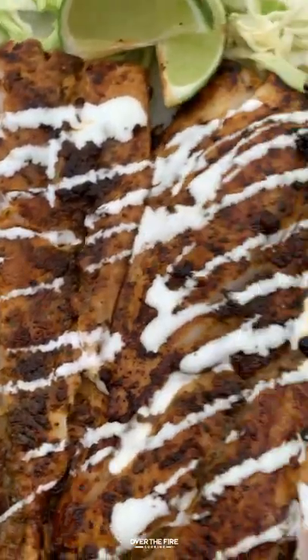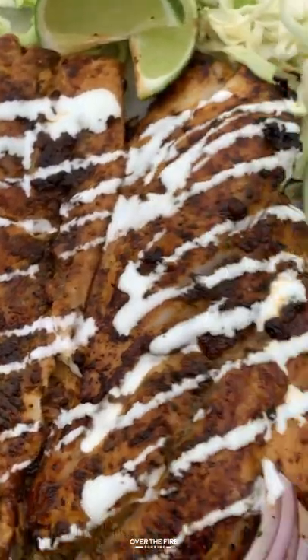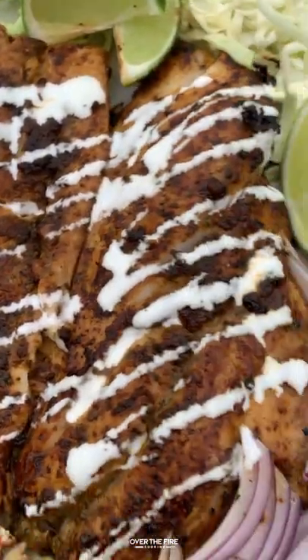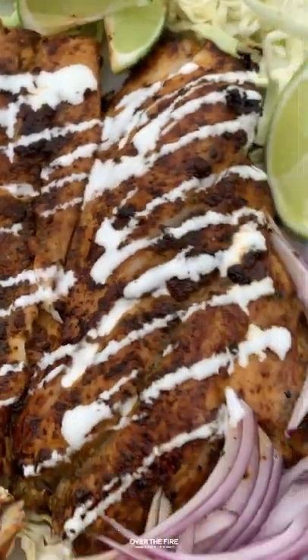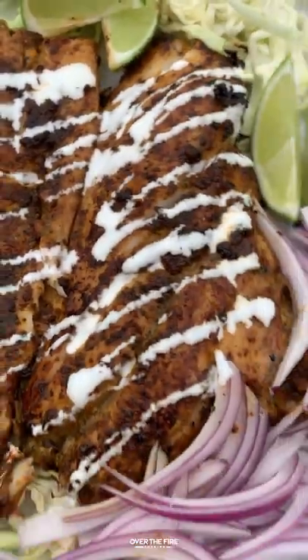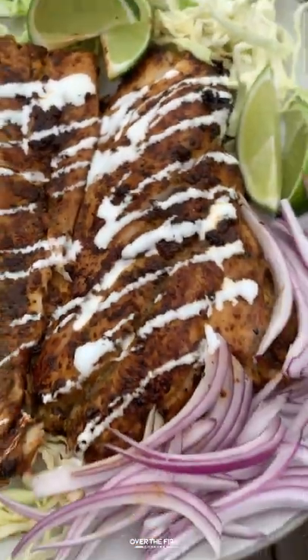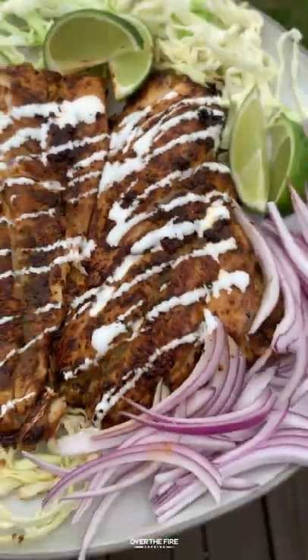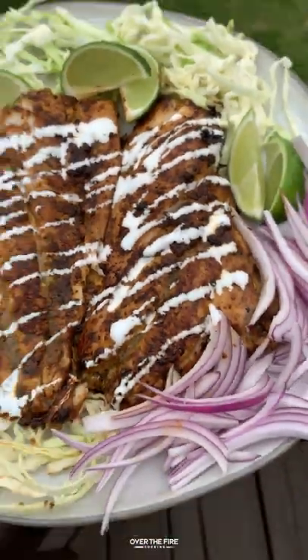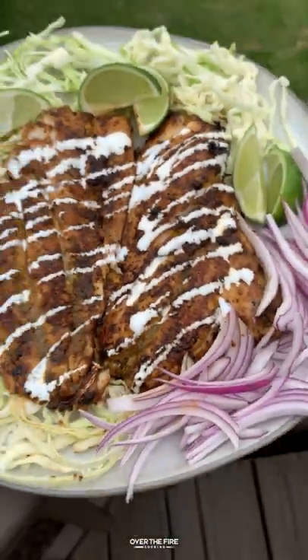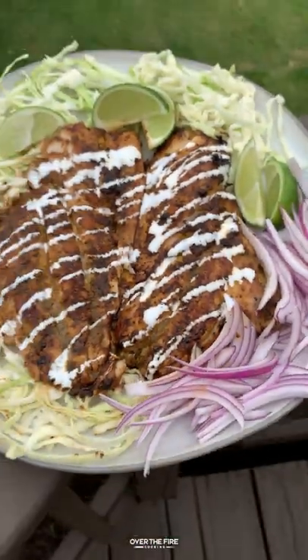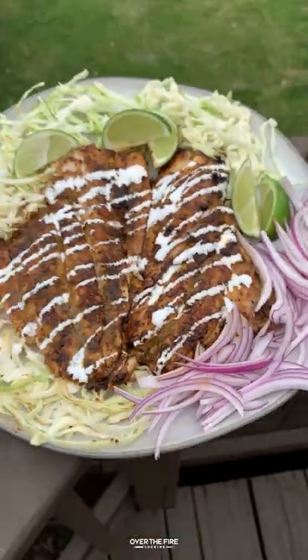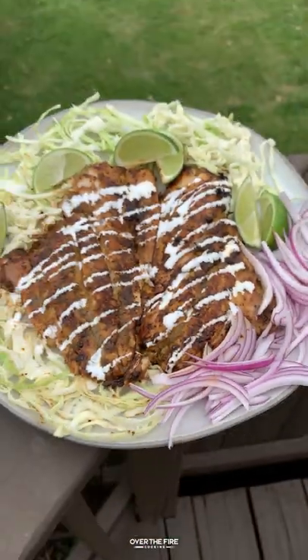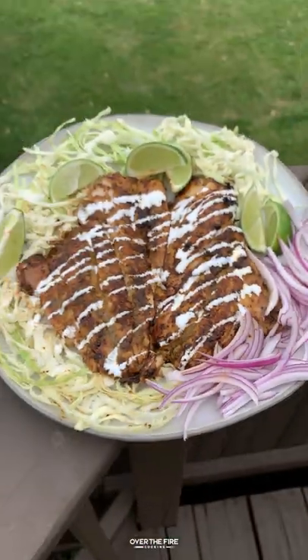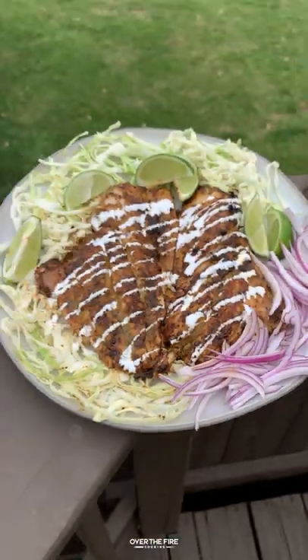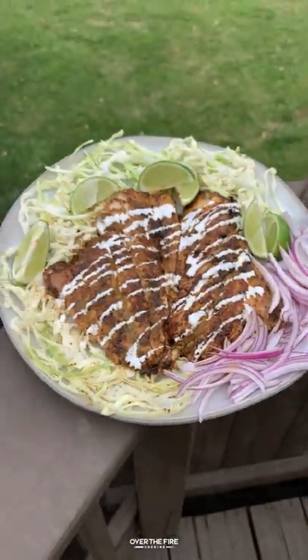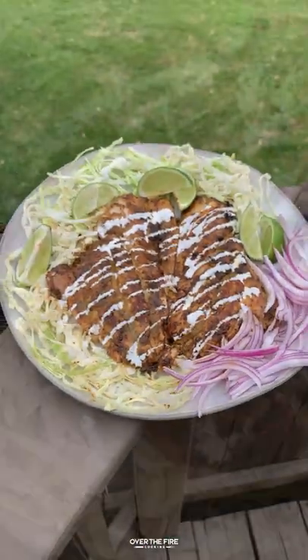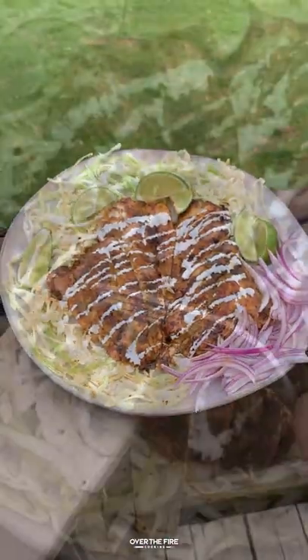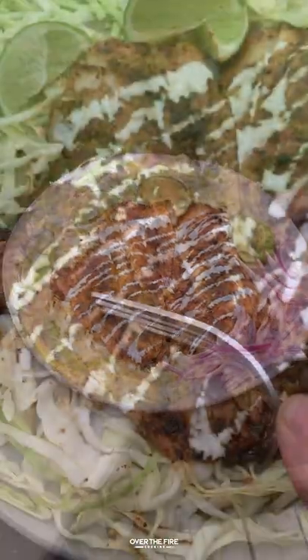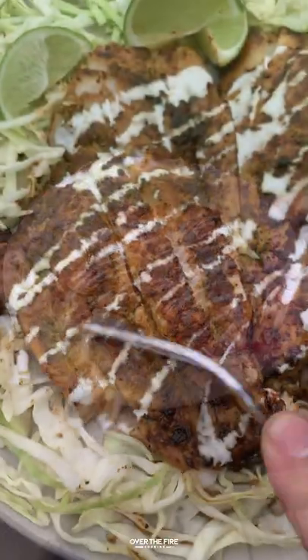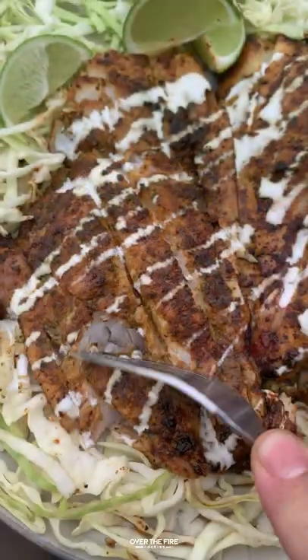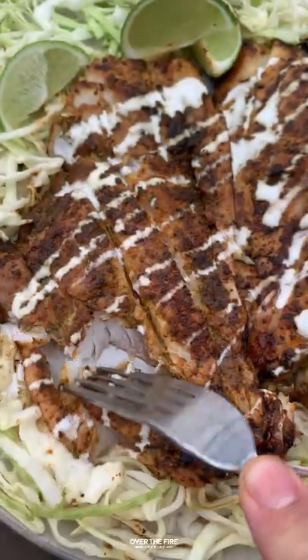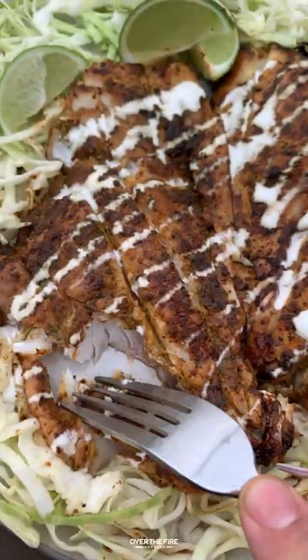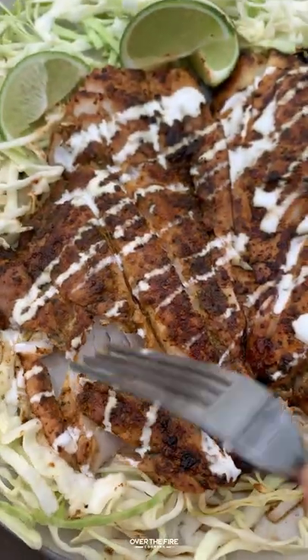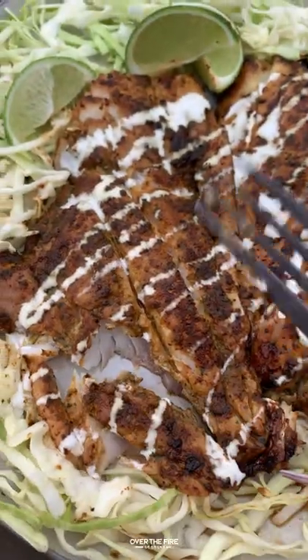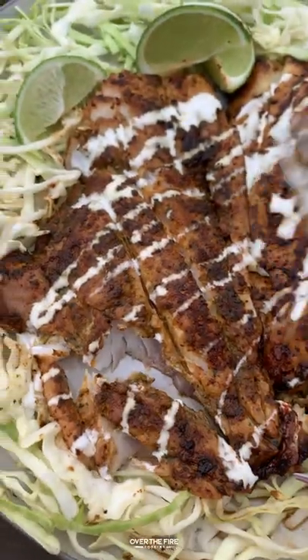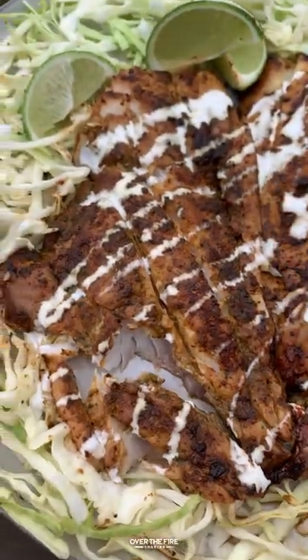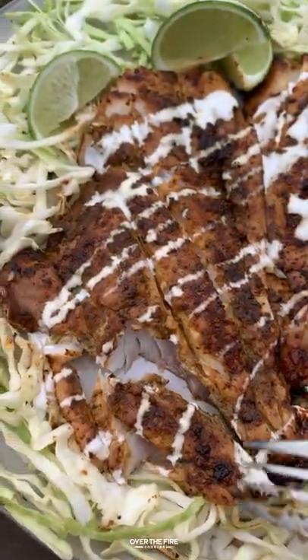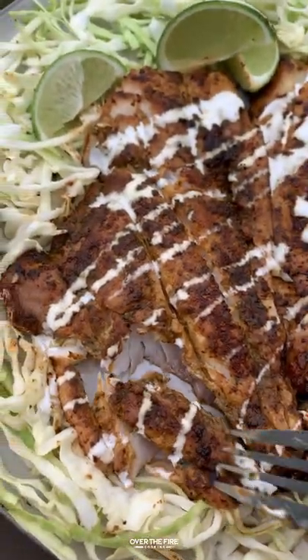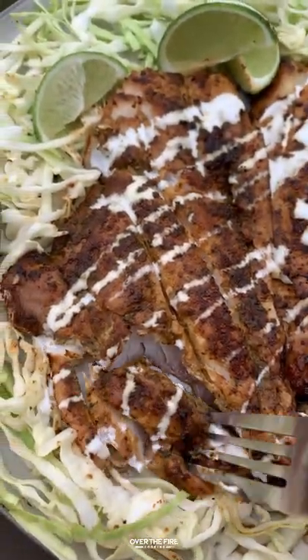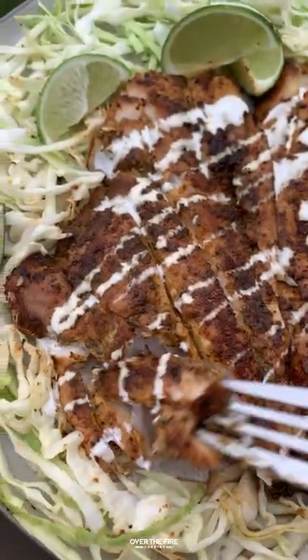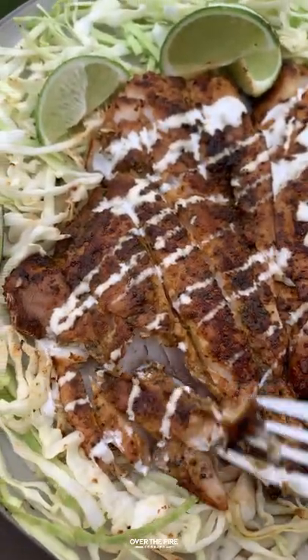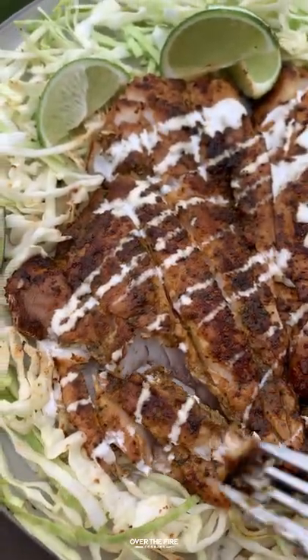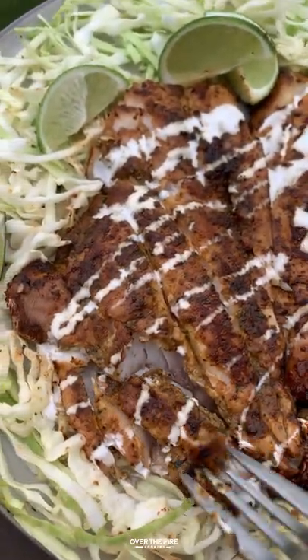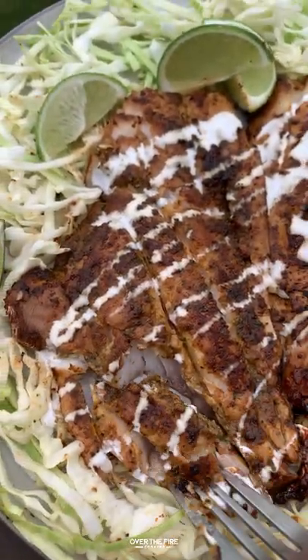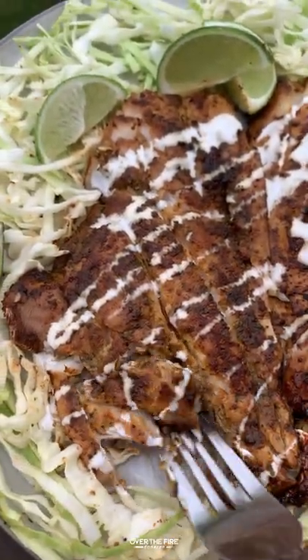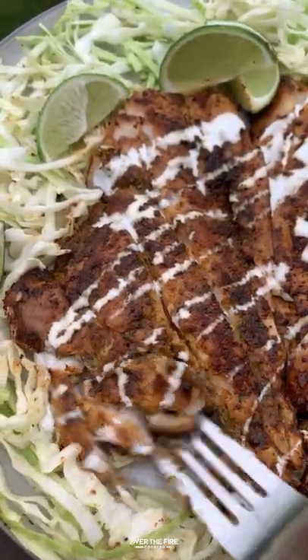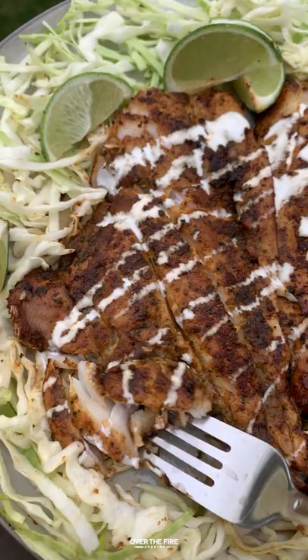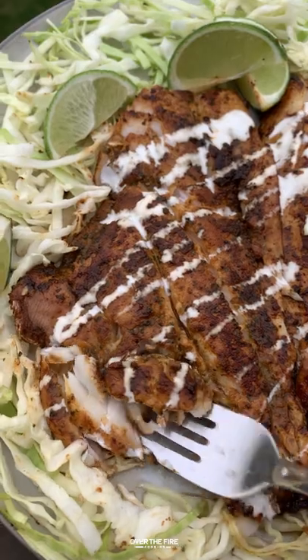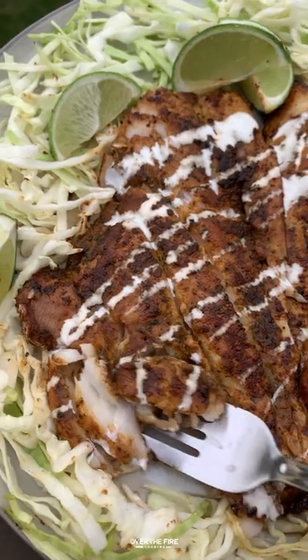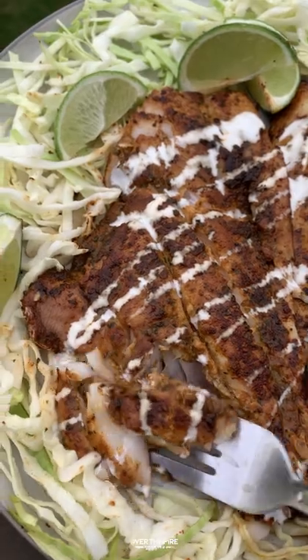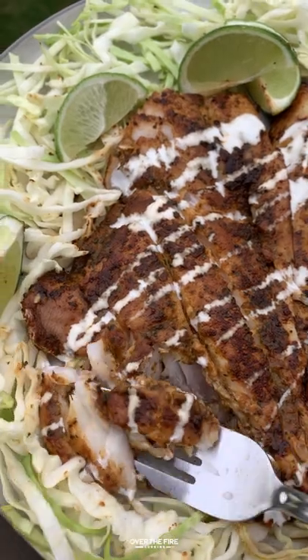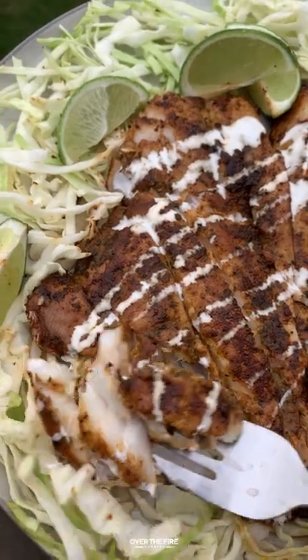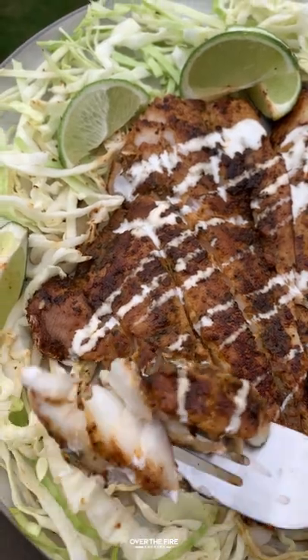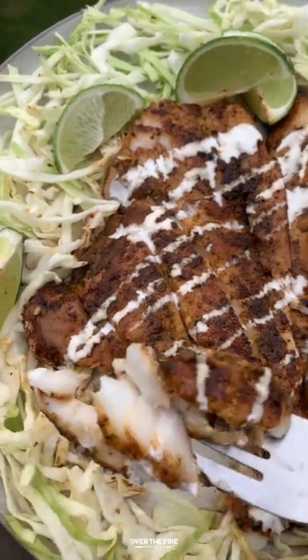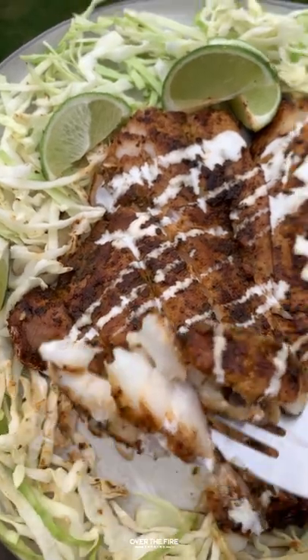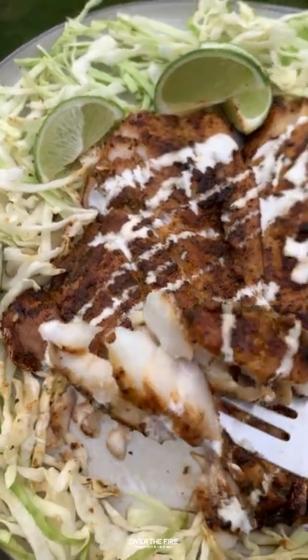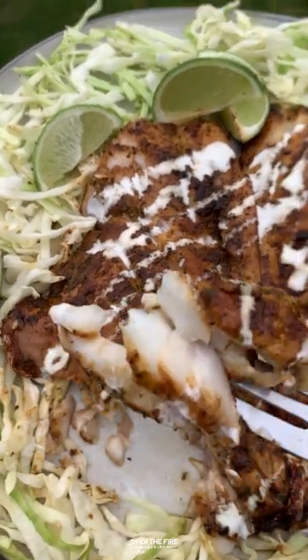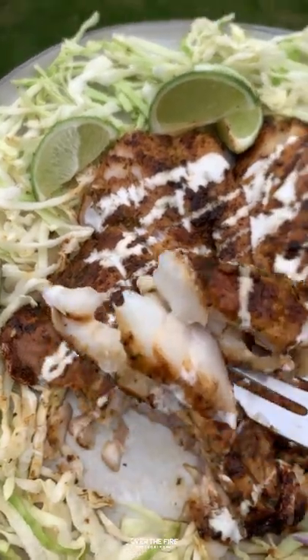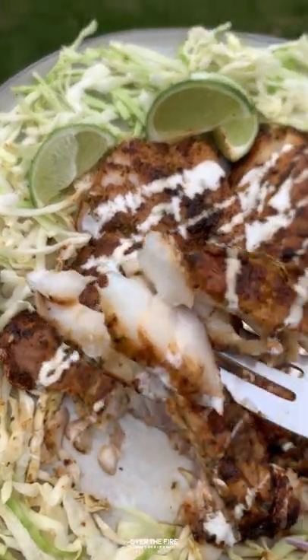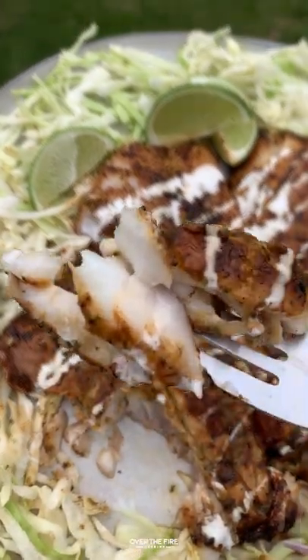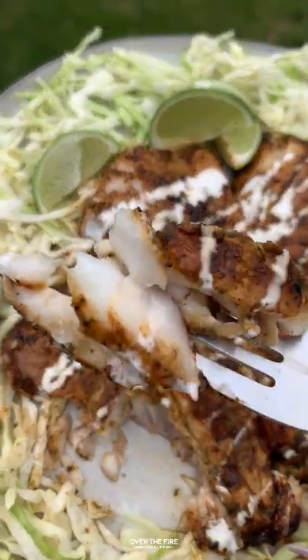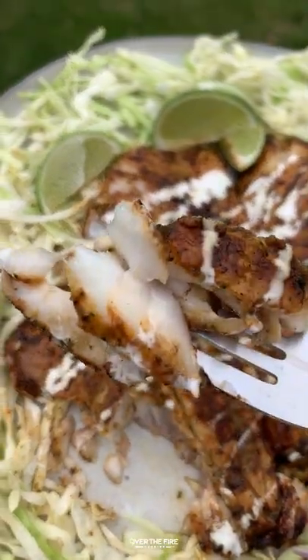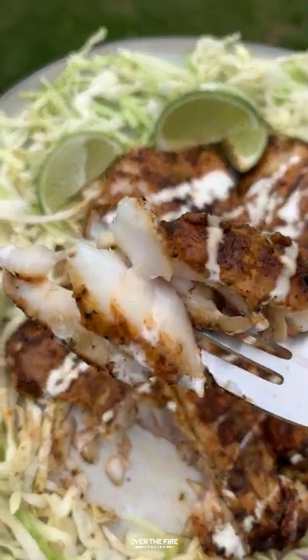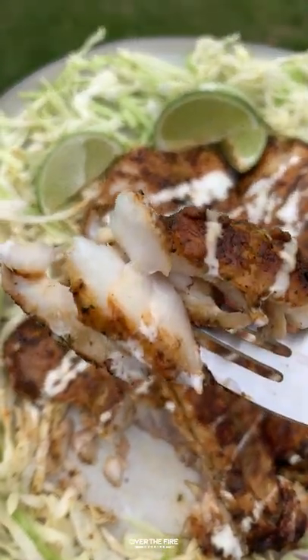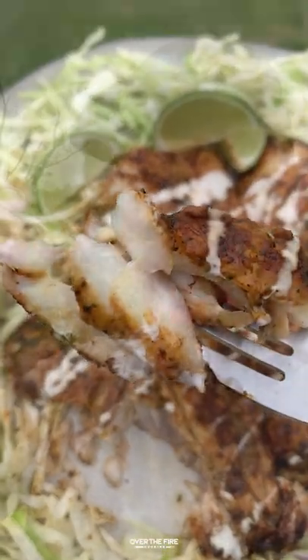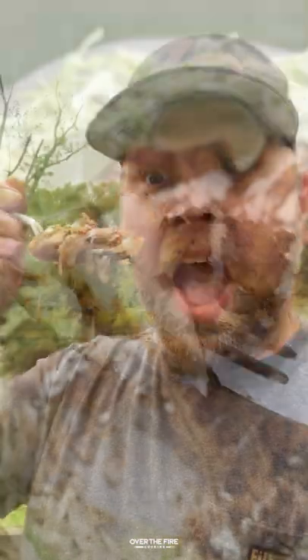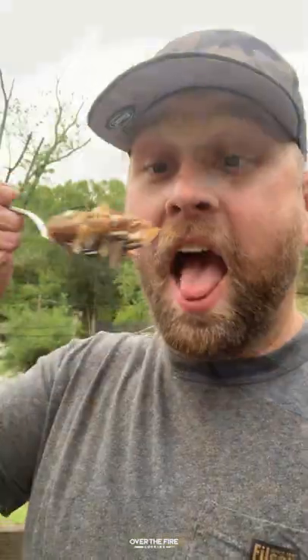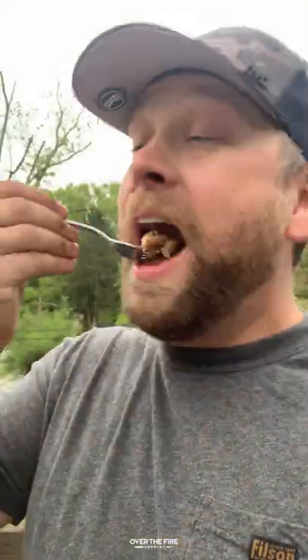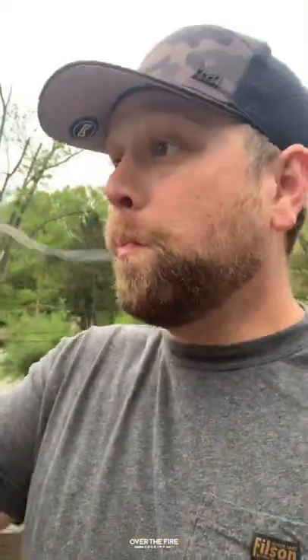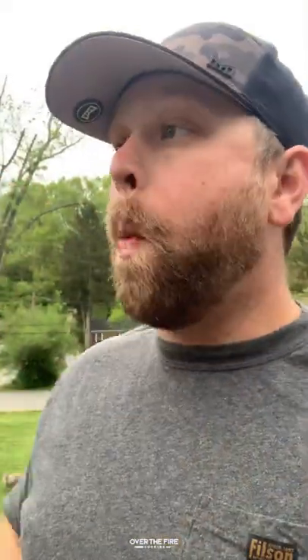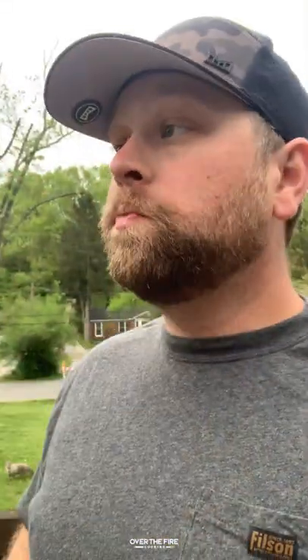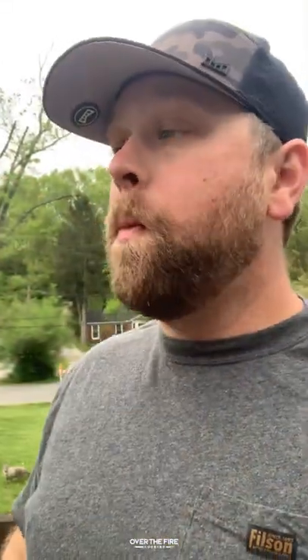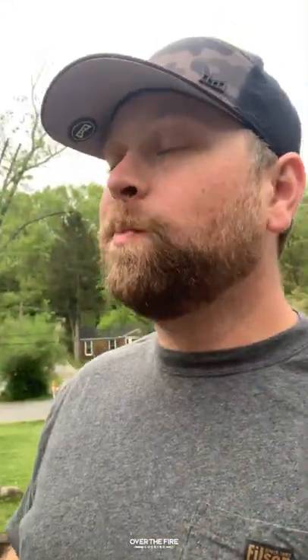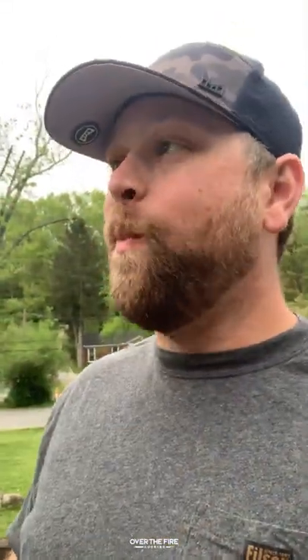Go and check out the giveaway hosted on Instagram. Find this recipe at overthefirecooking.com or link below. Cheers.